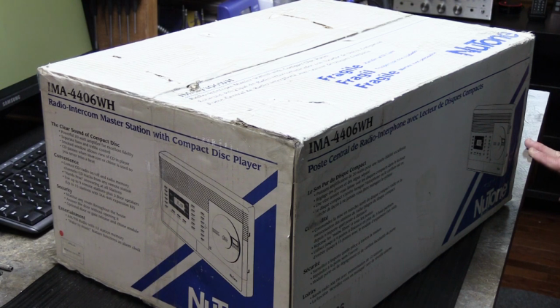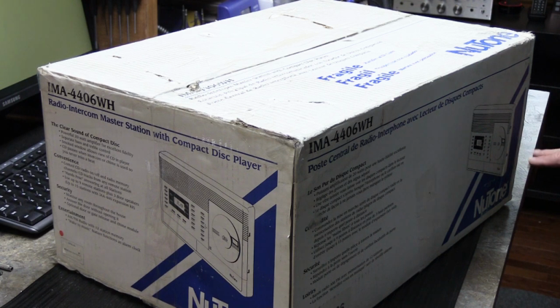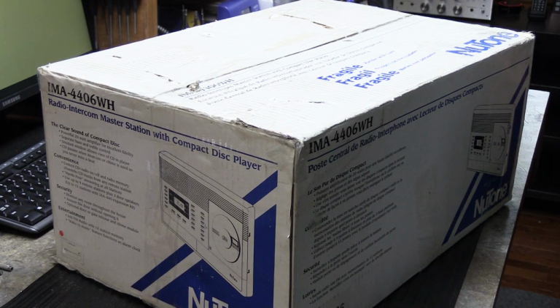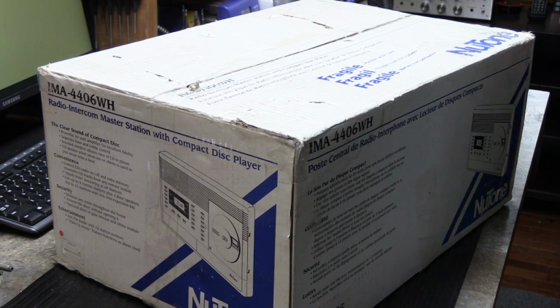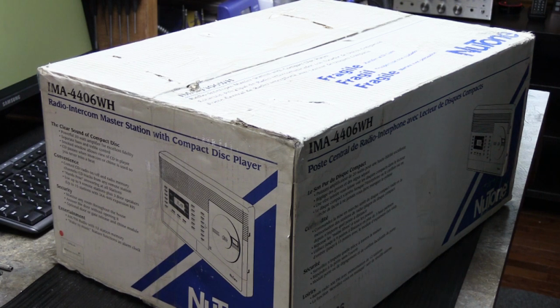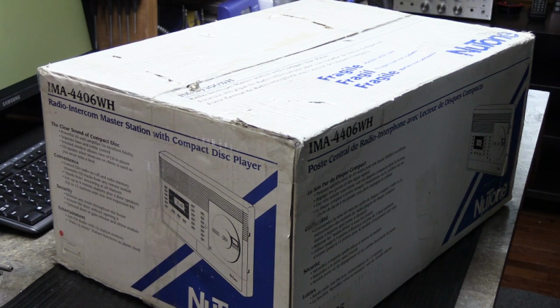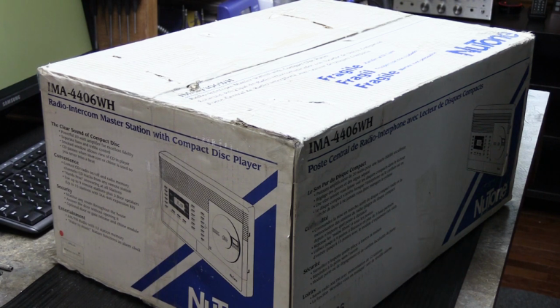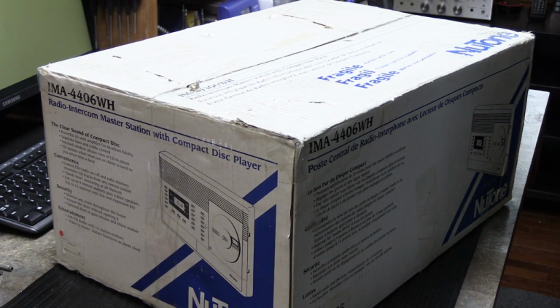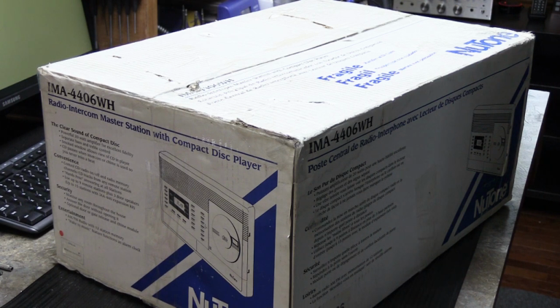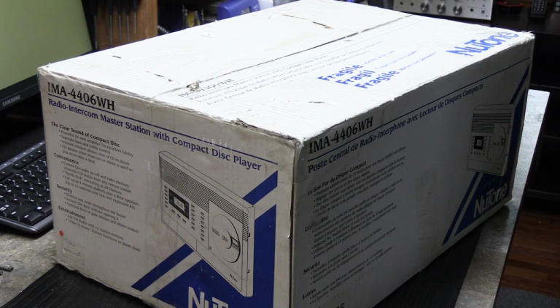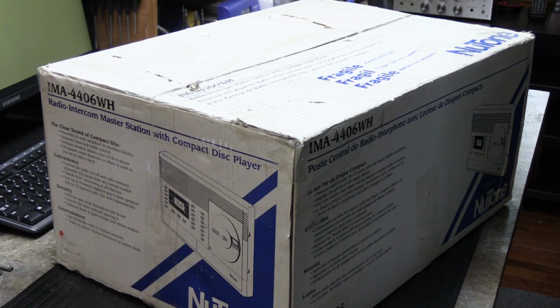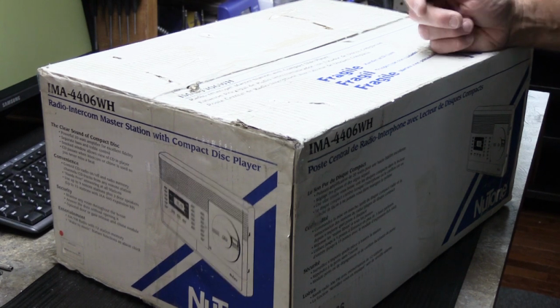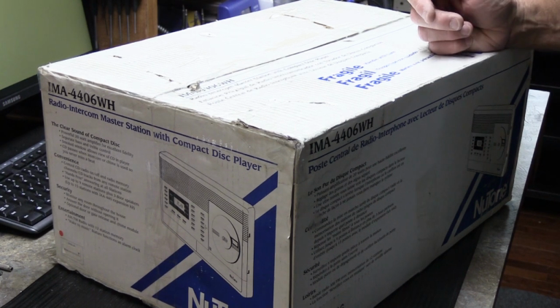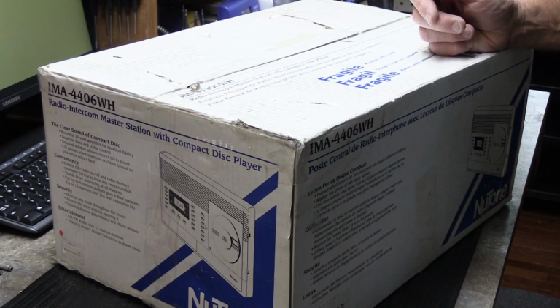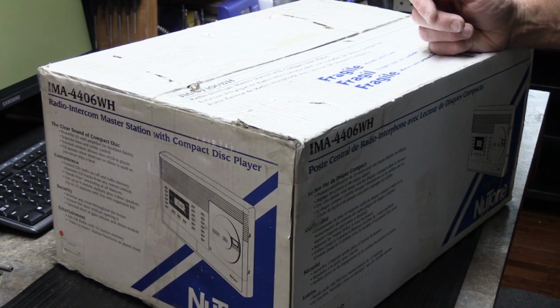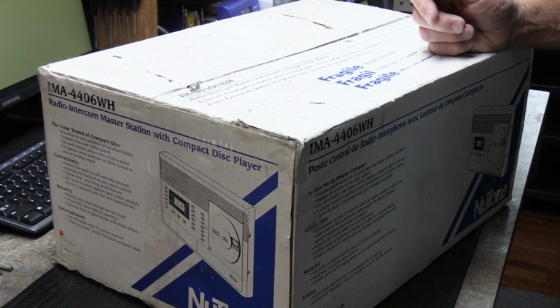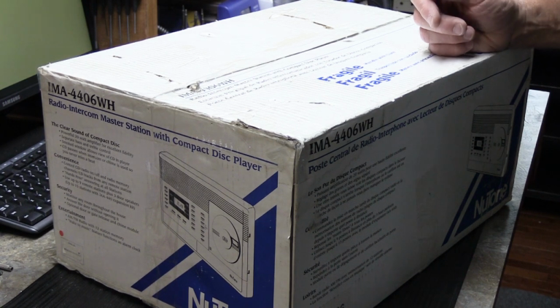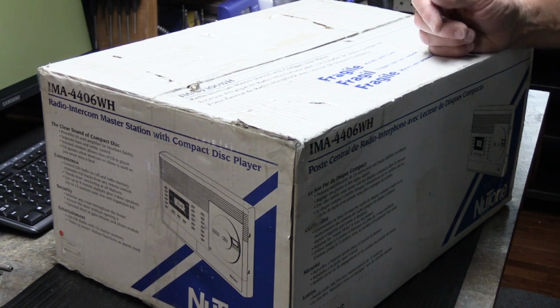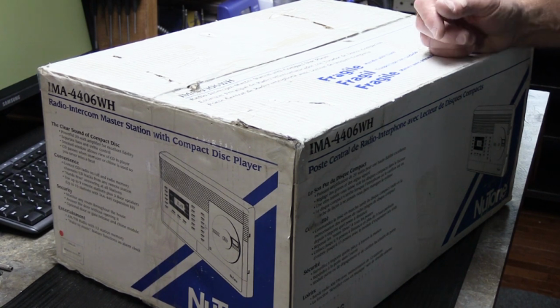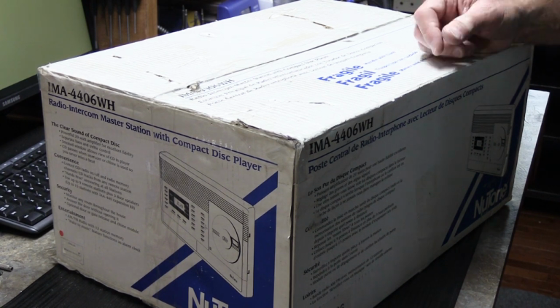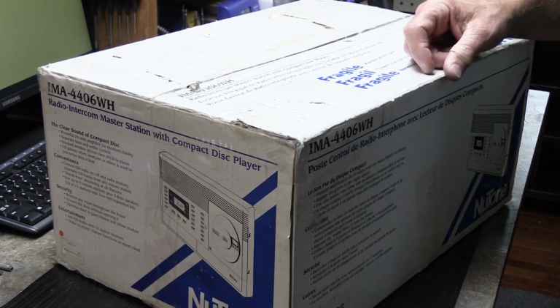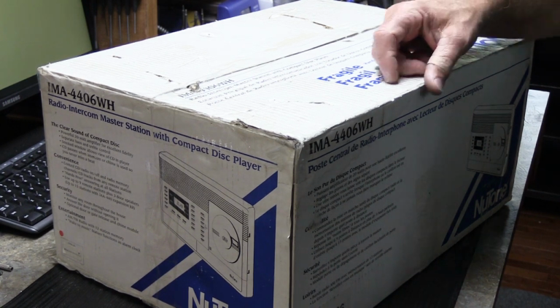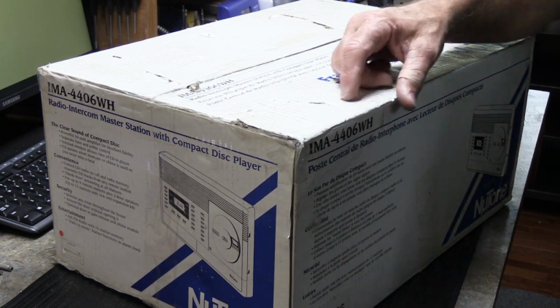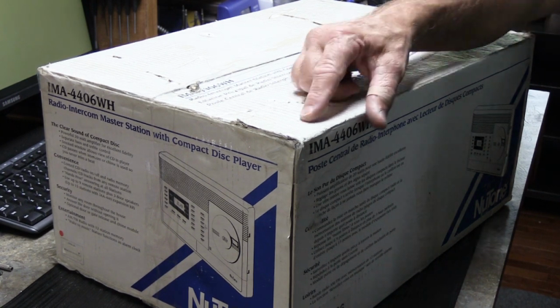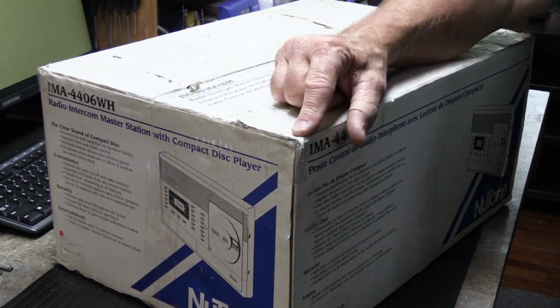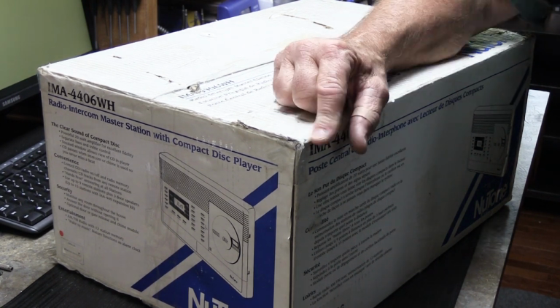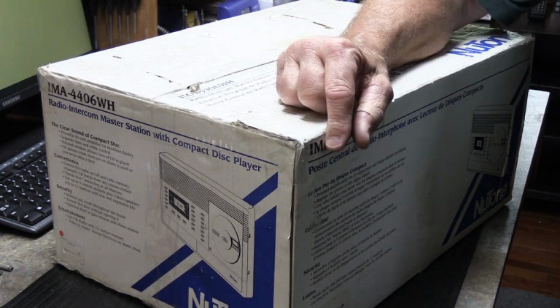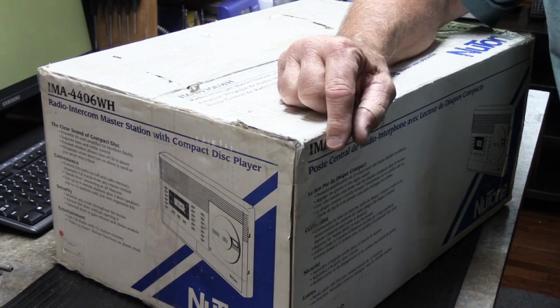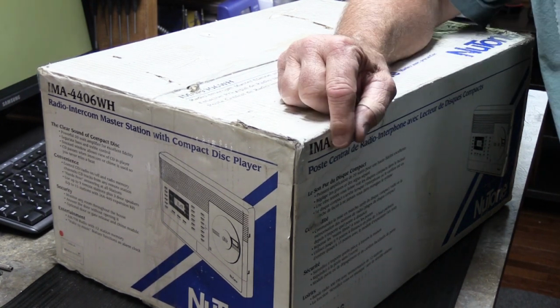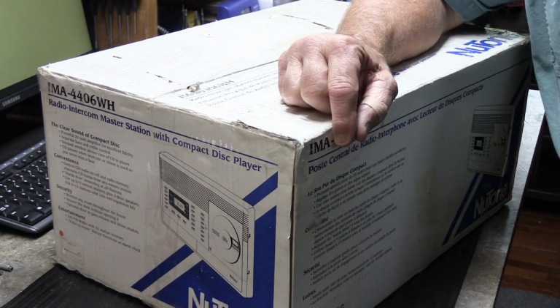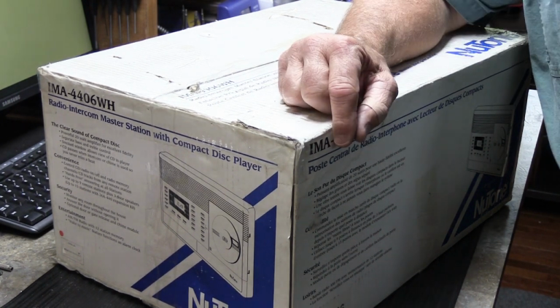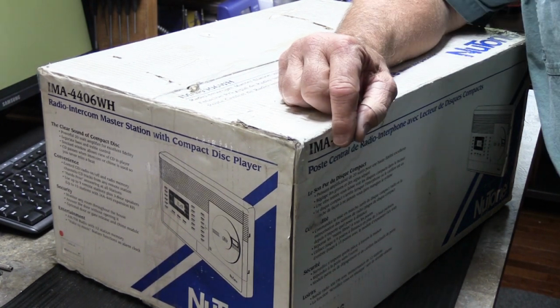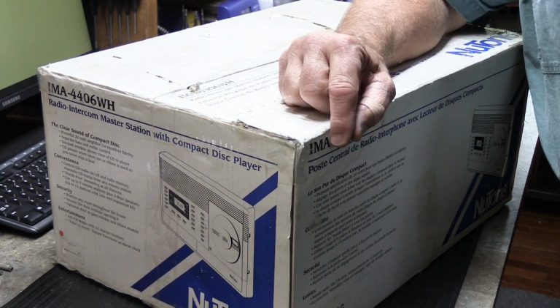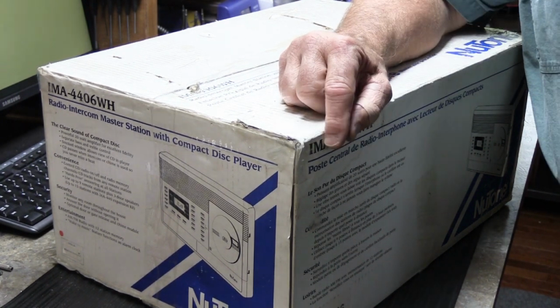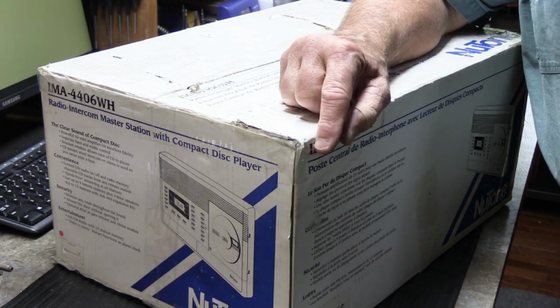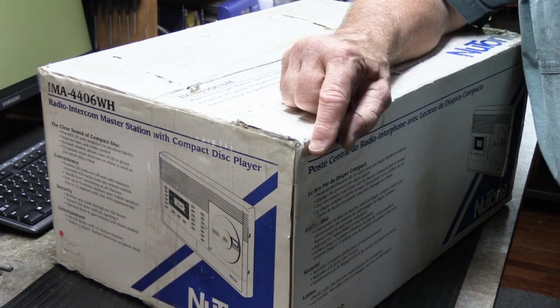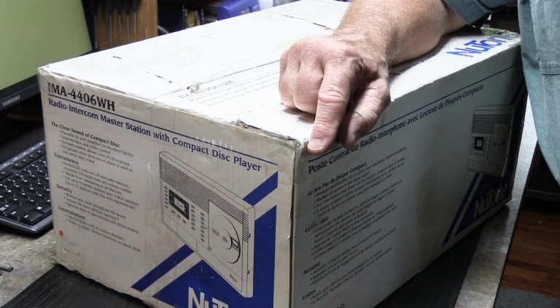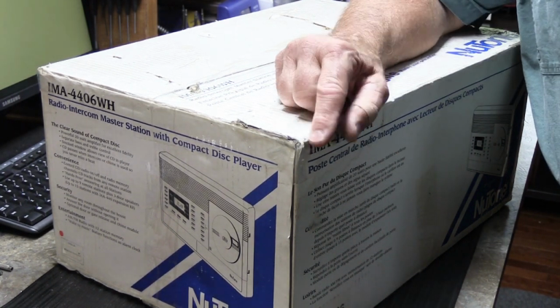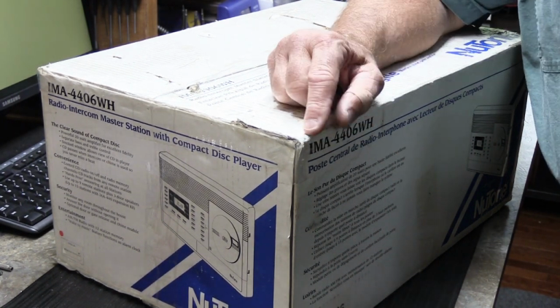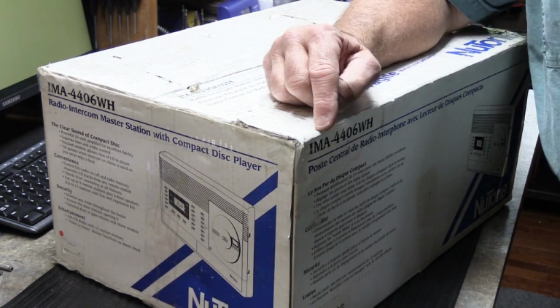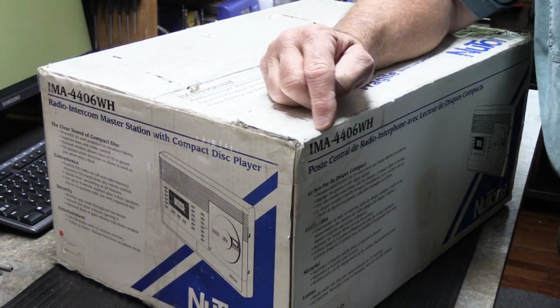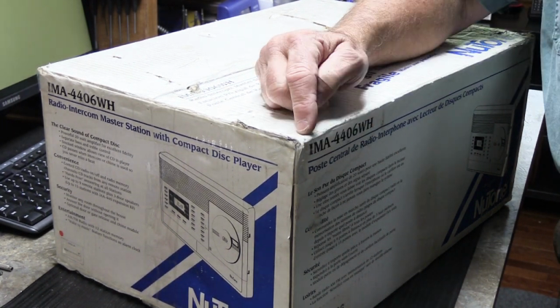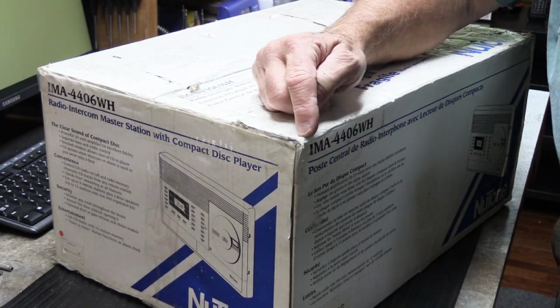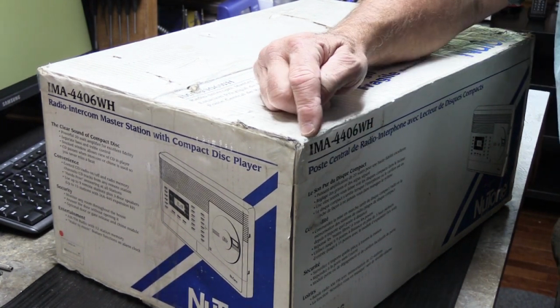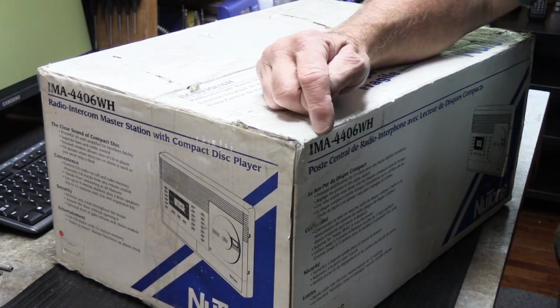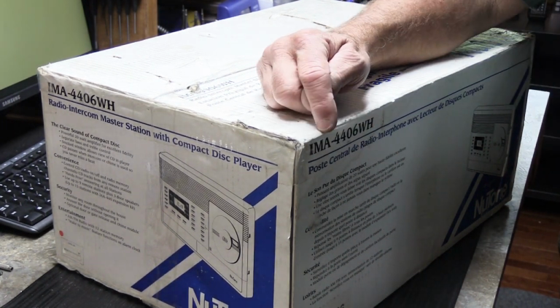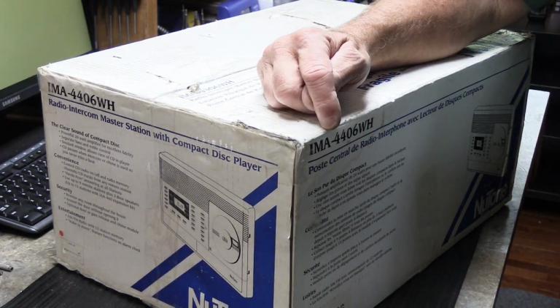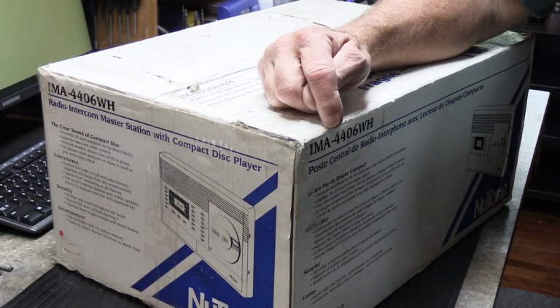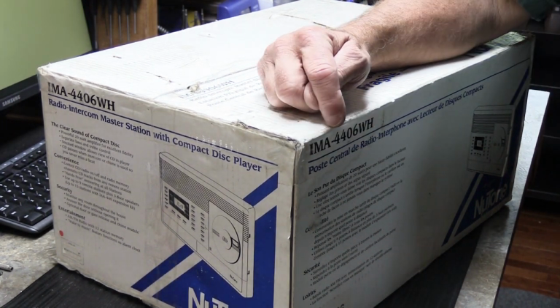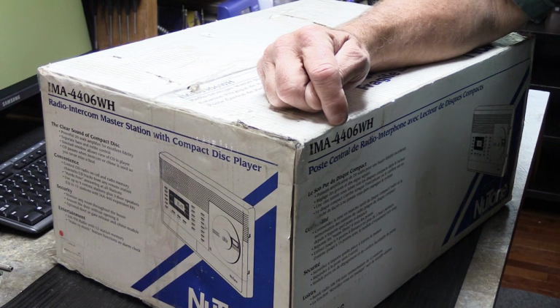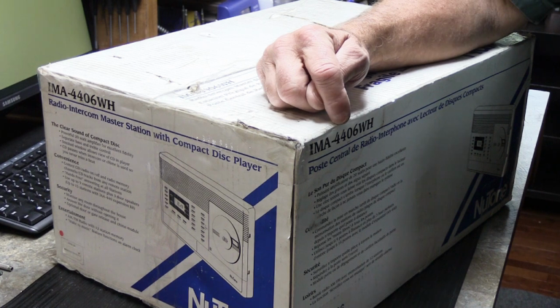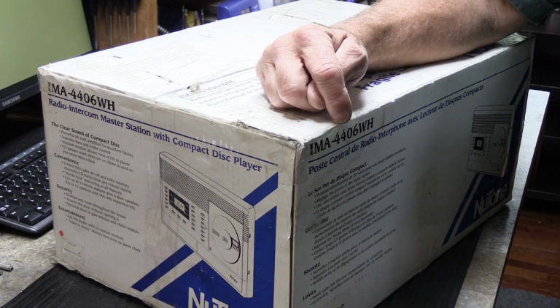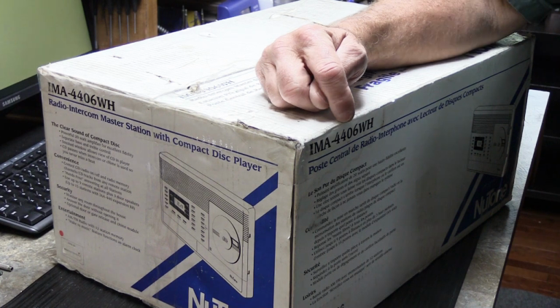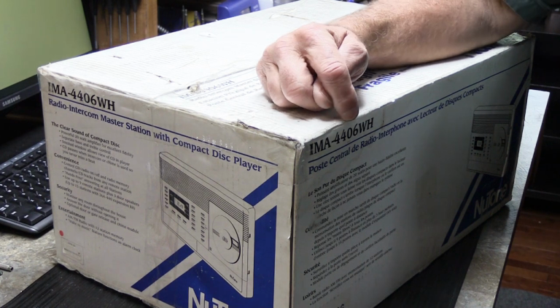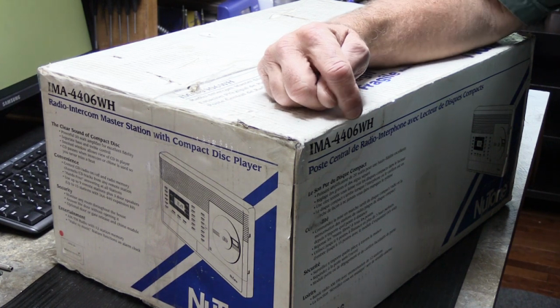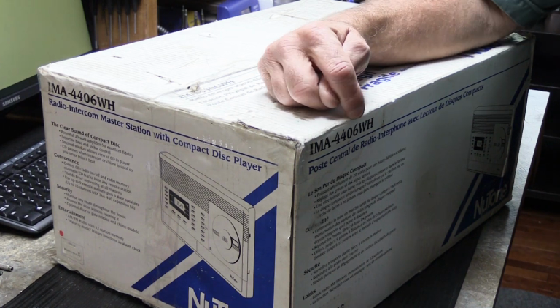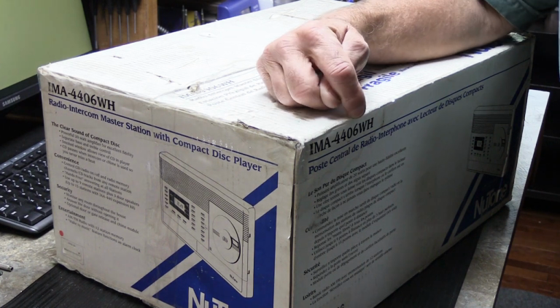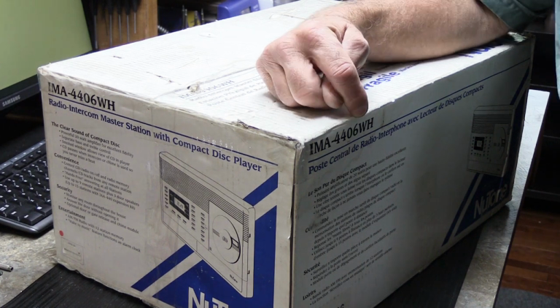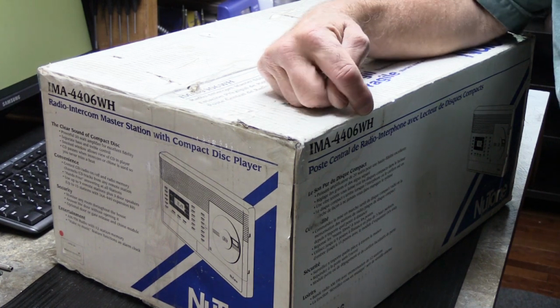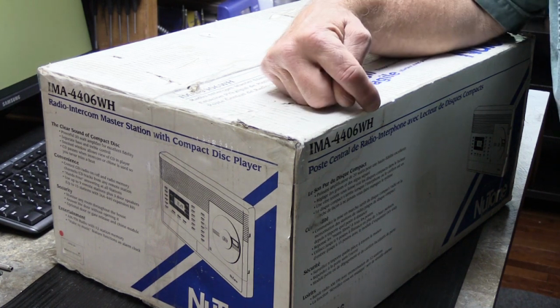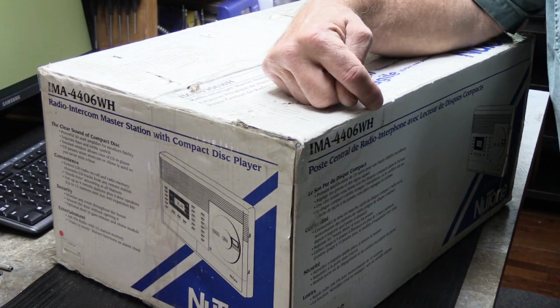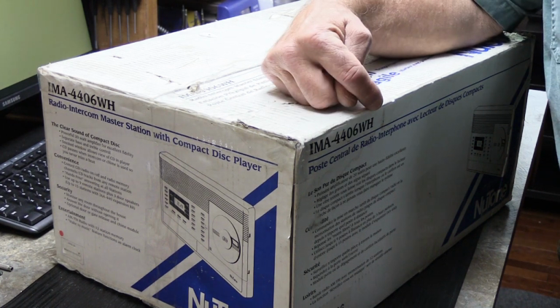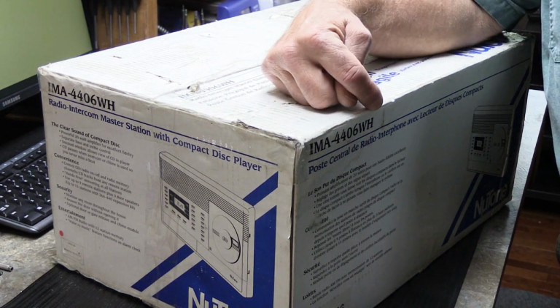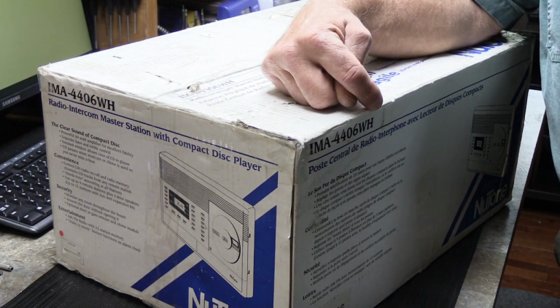So what you're looking at is a new tone. According to the box, it says it's a new tone IMA 4406 white.